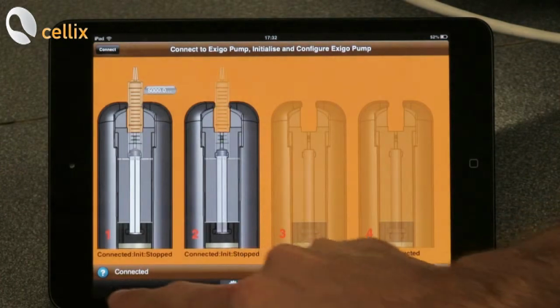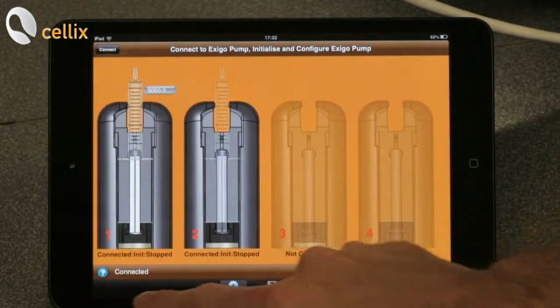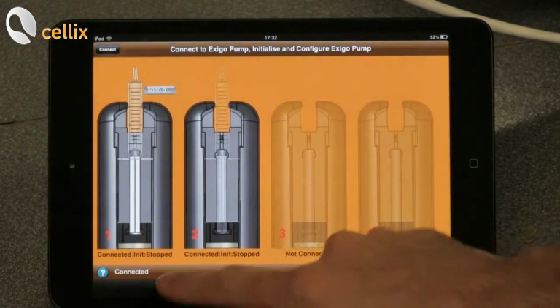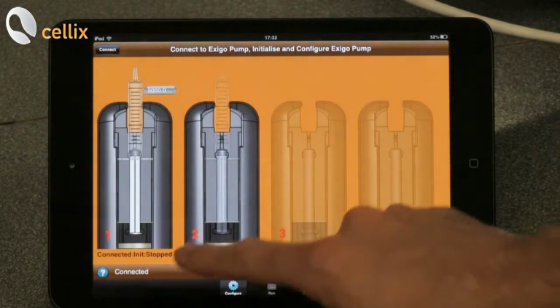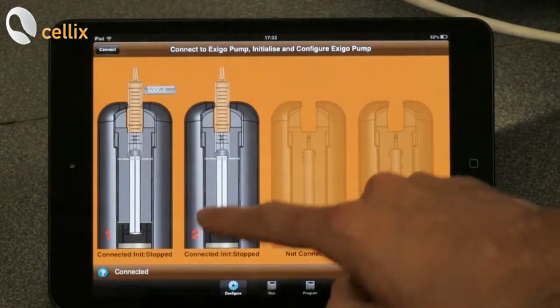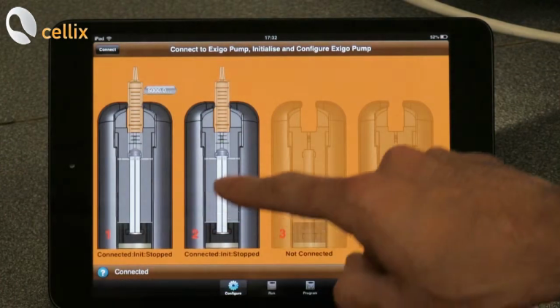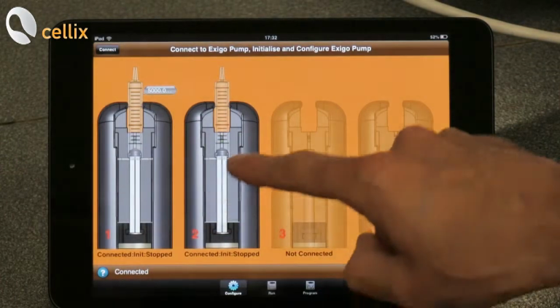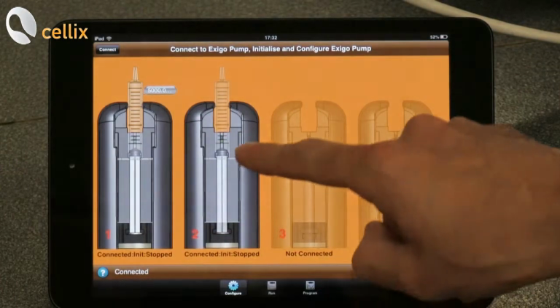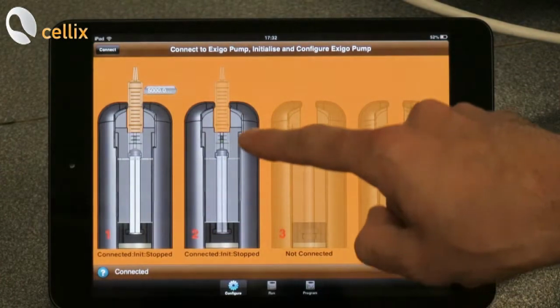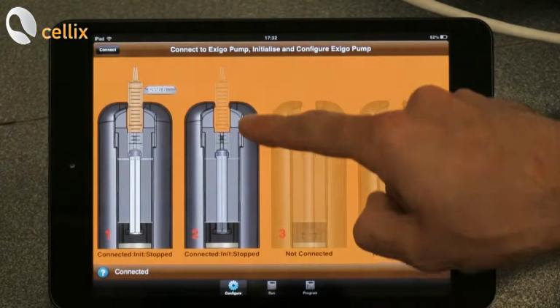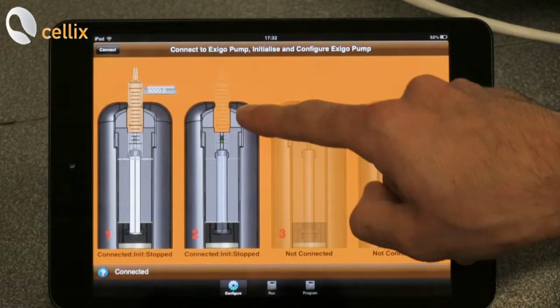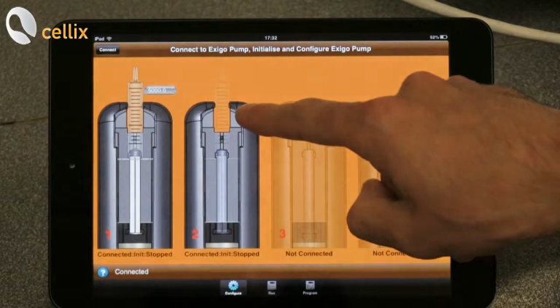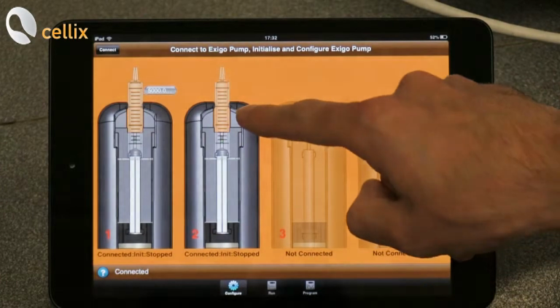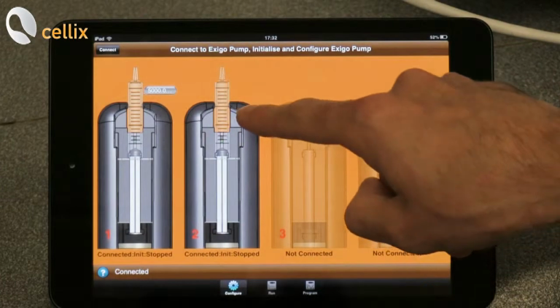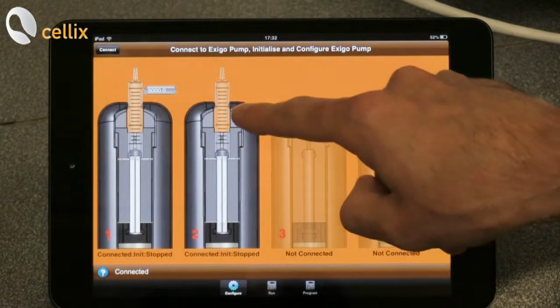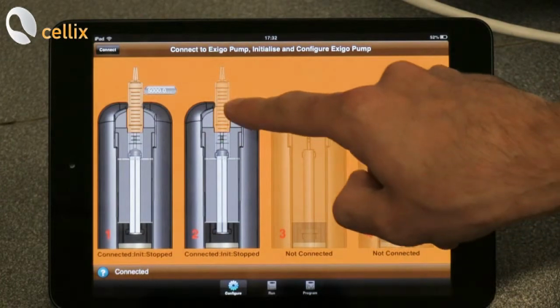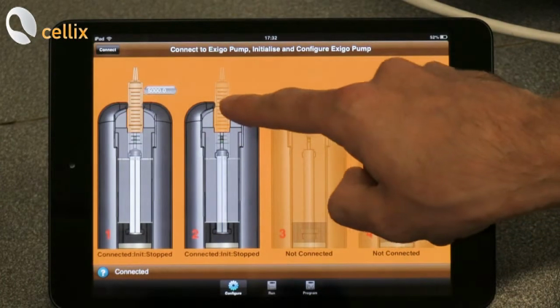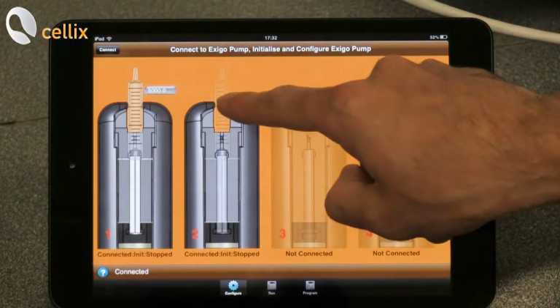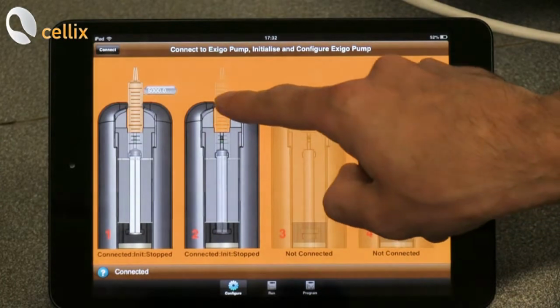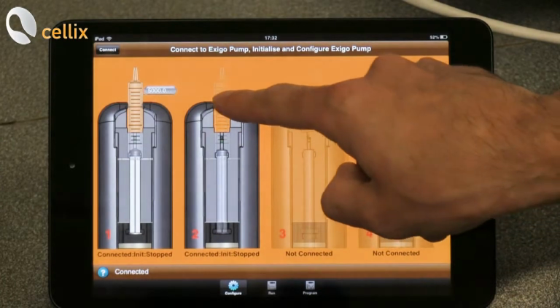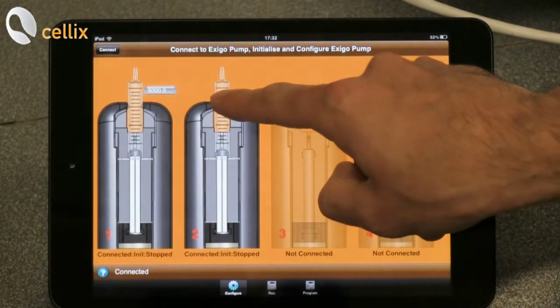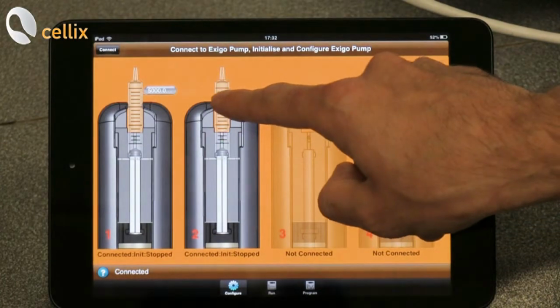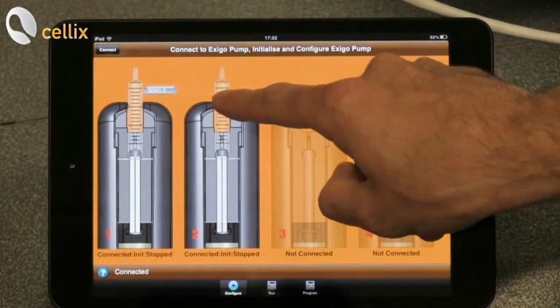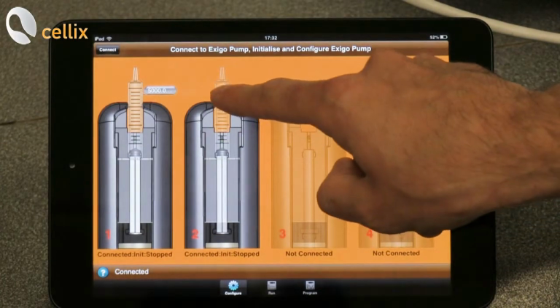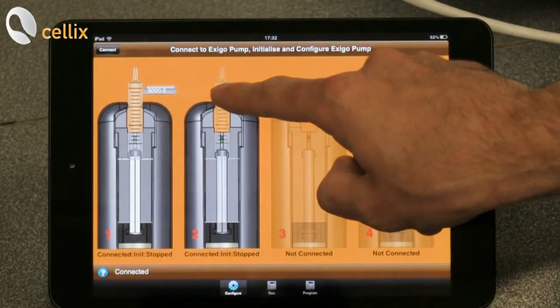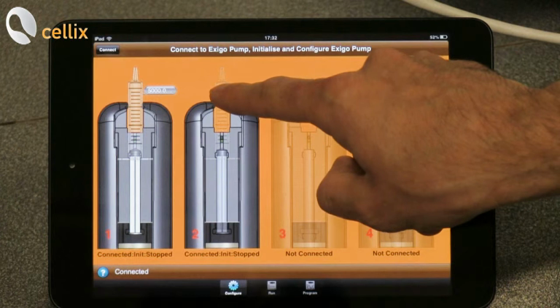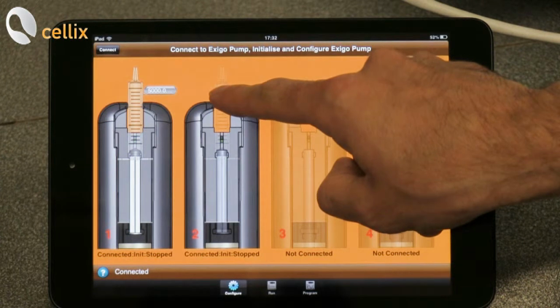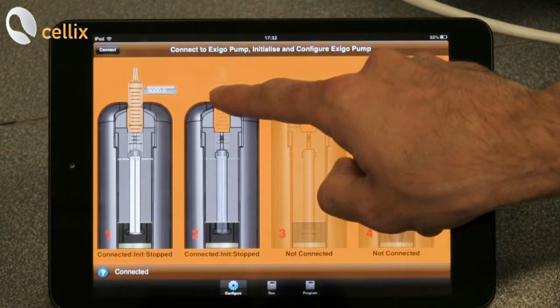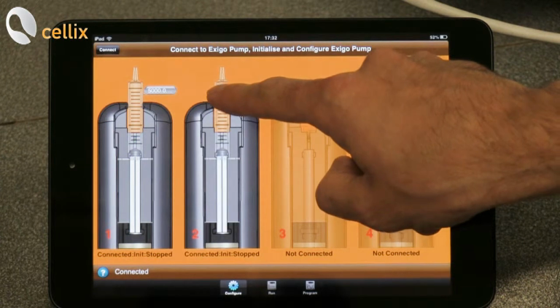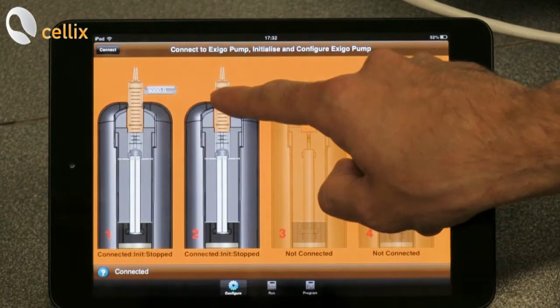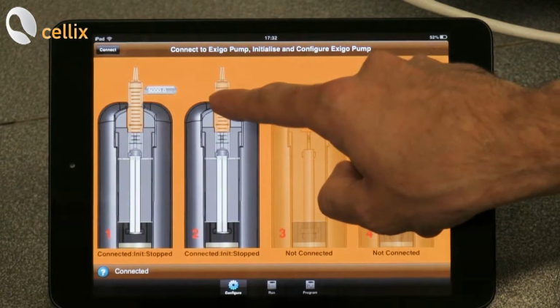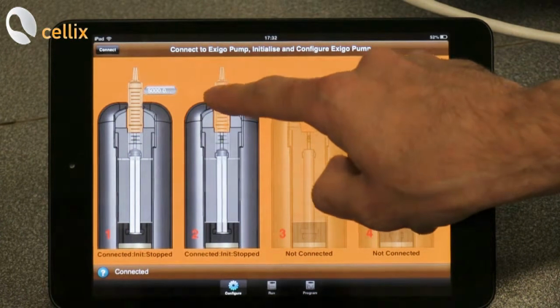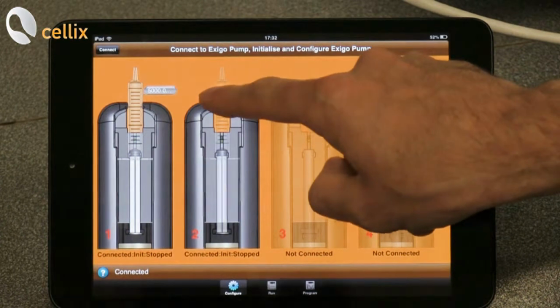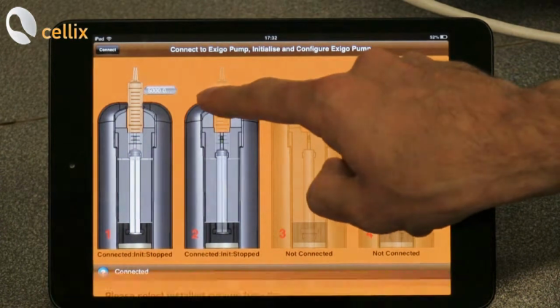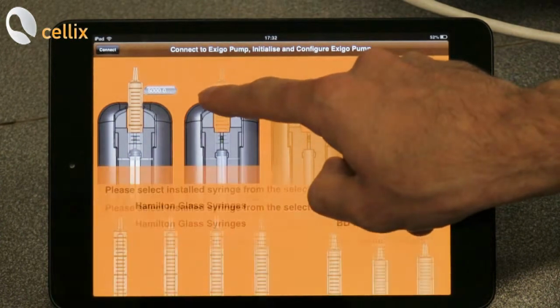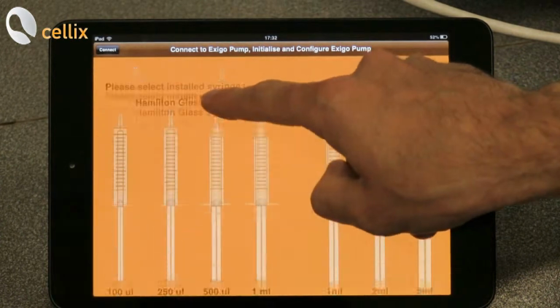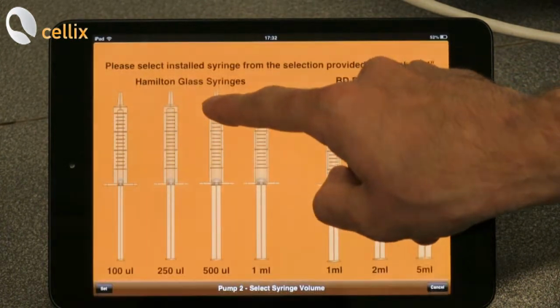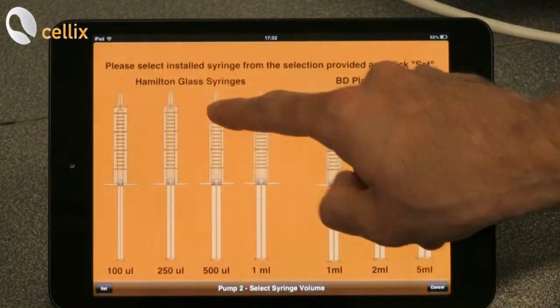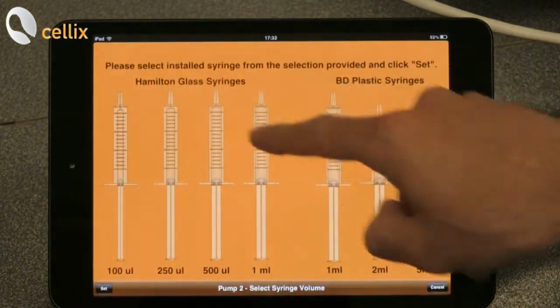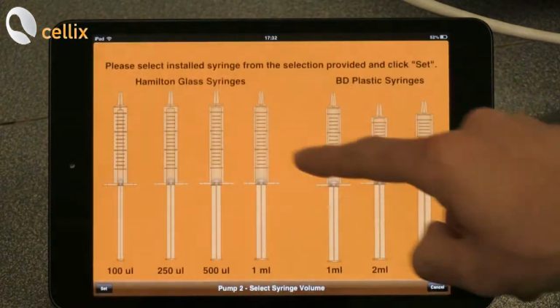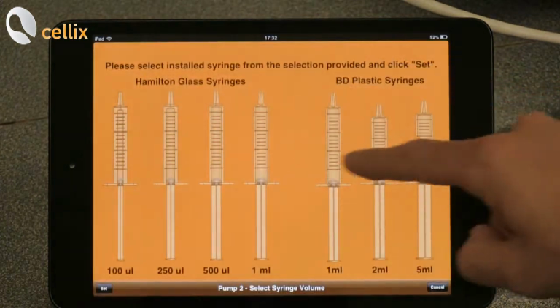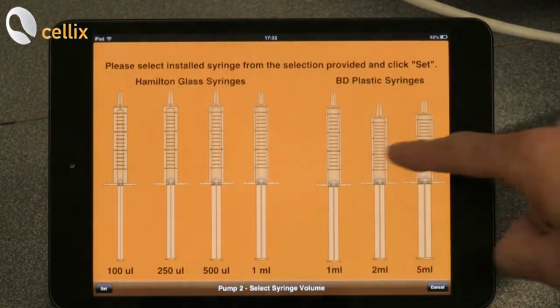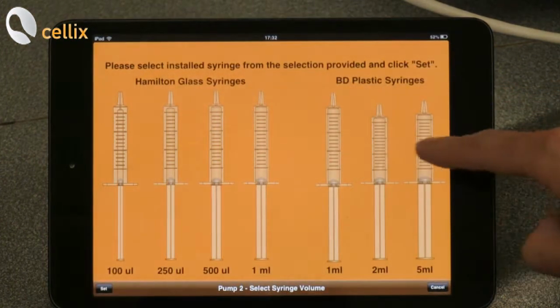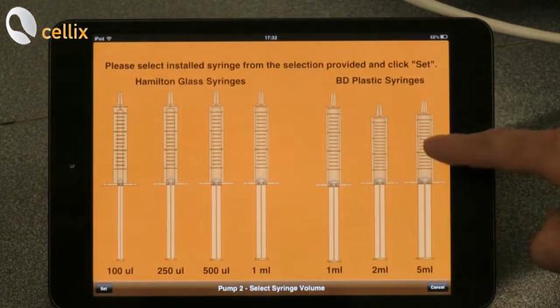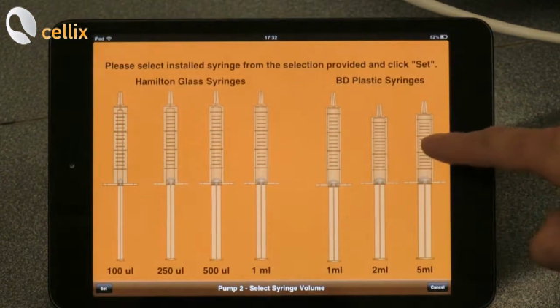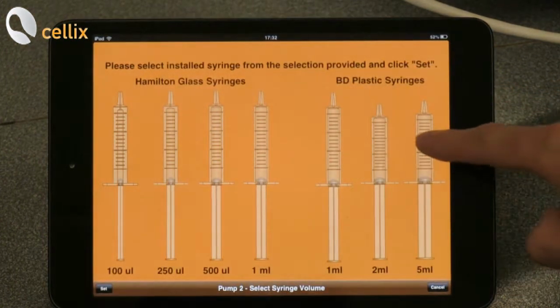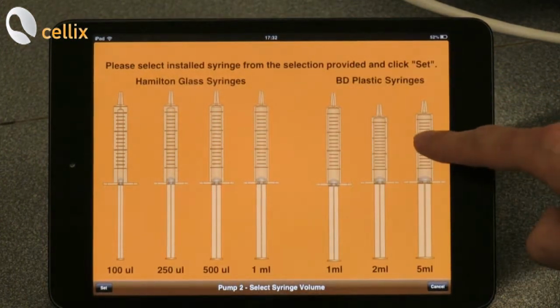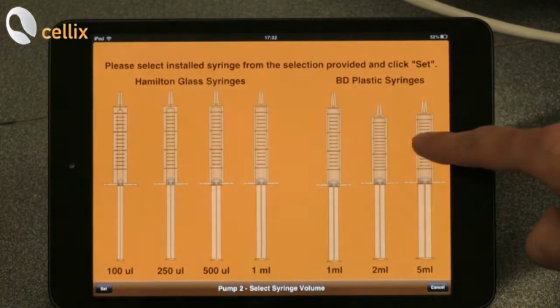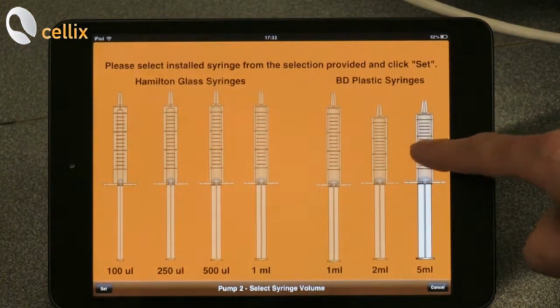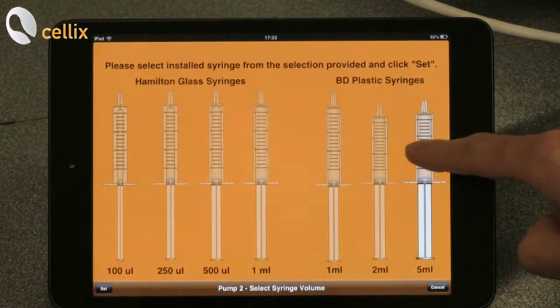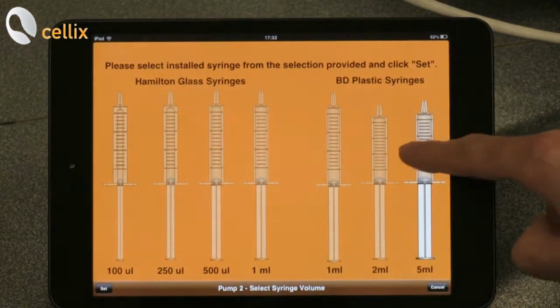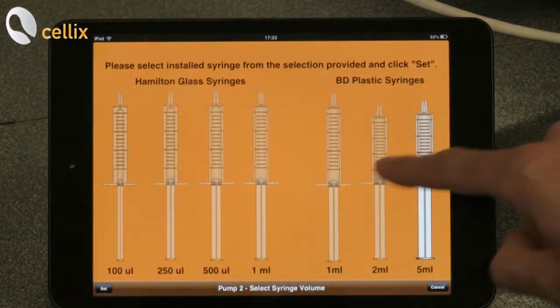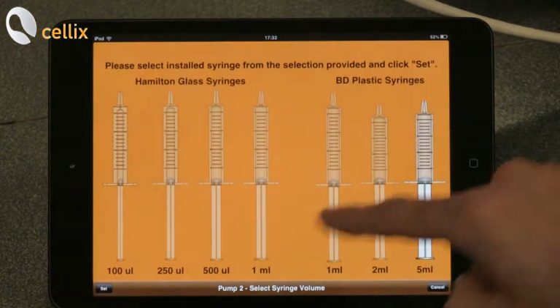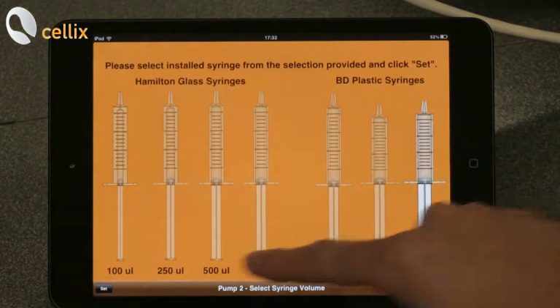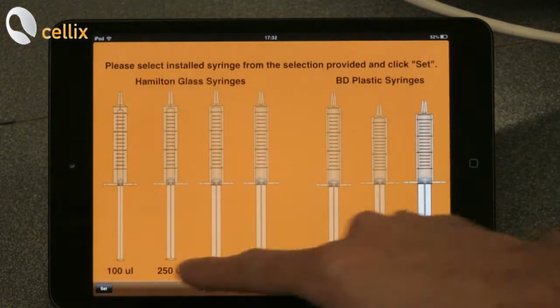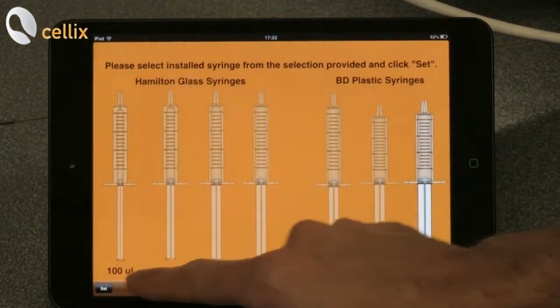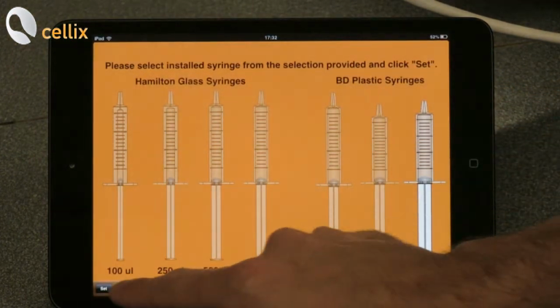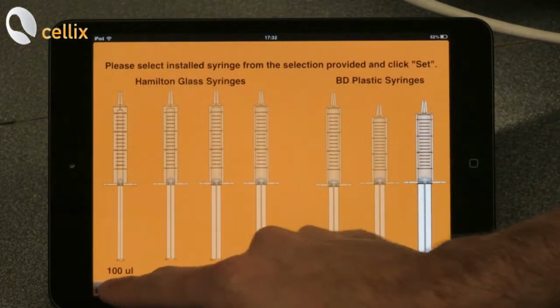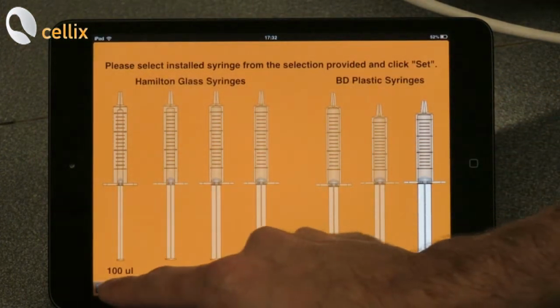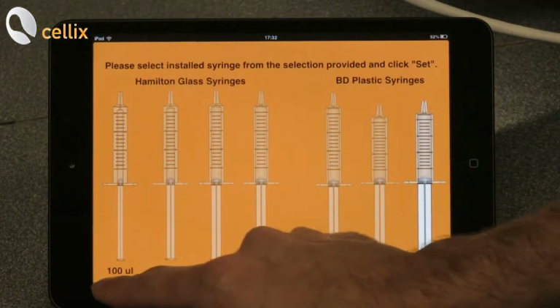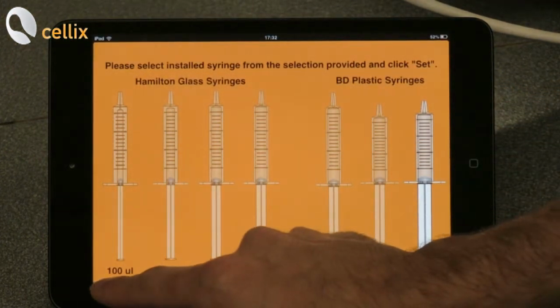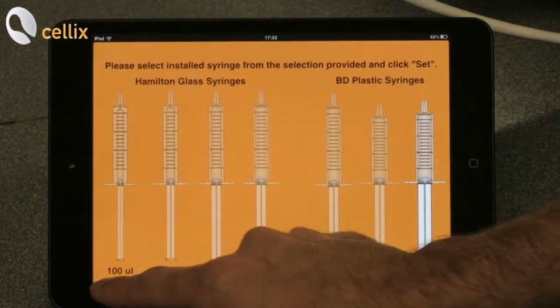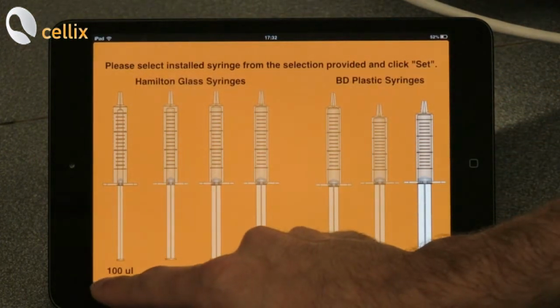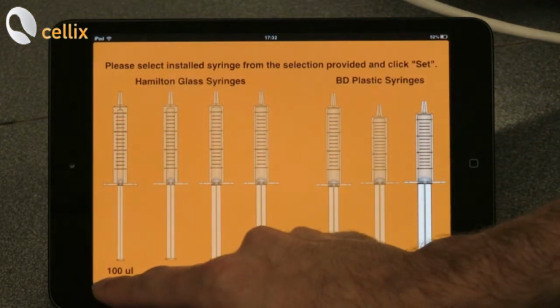We do the same operation for the second pump: we double click, we select the syringe, and then we click set.